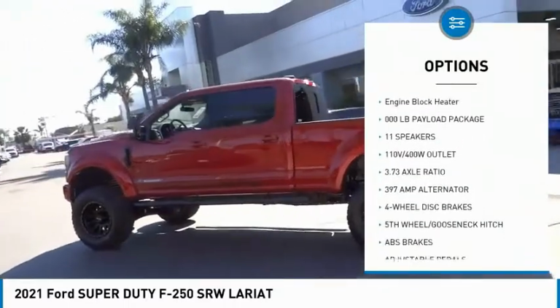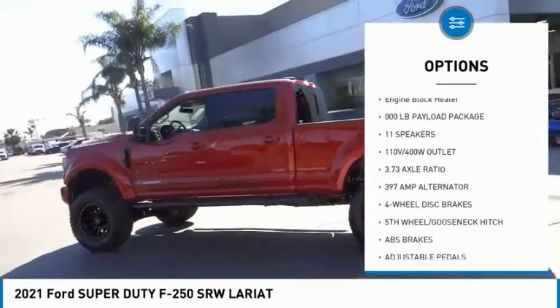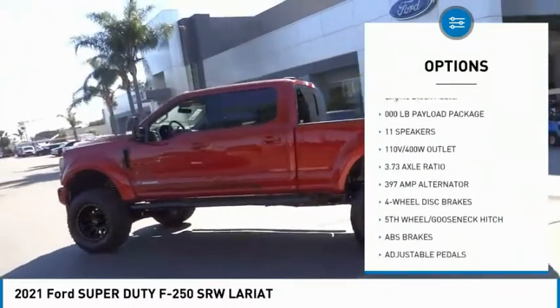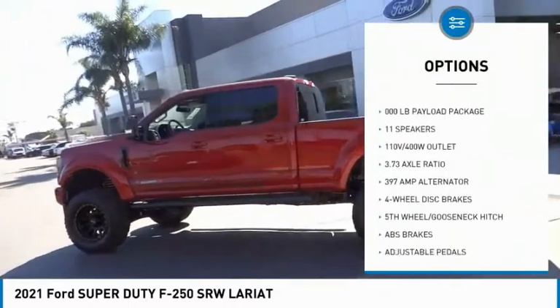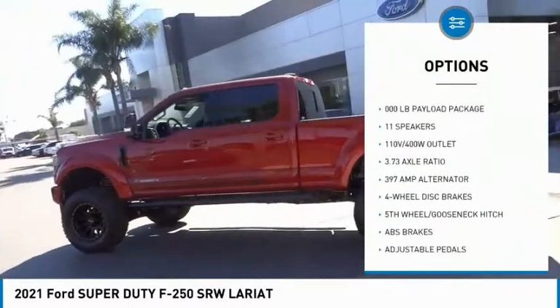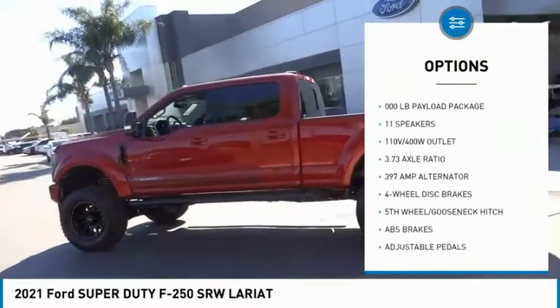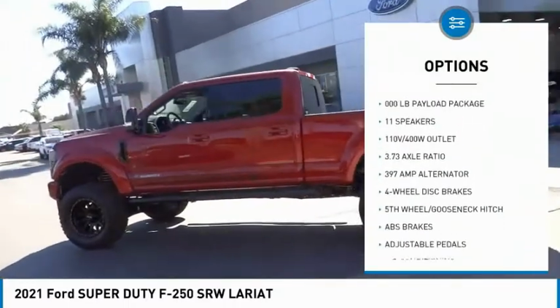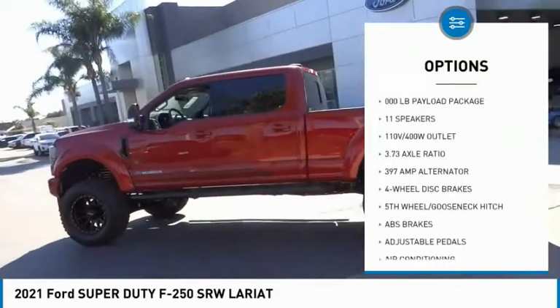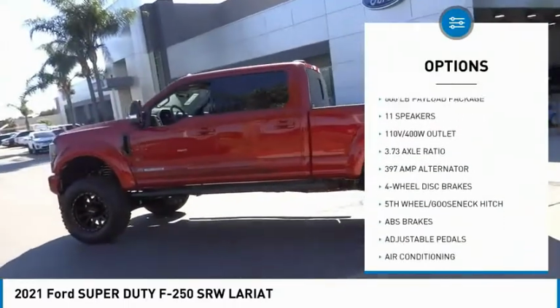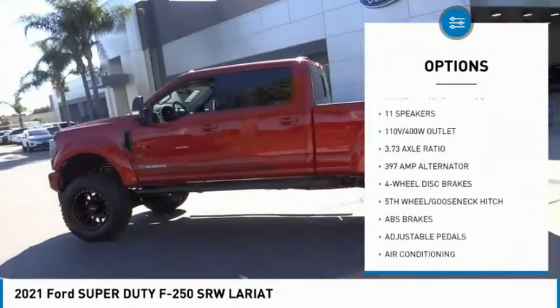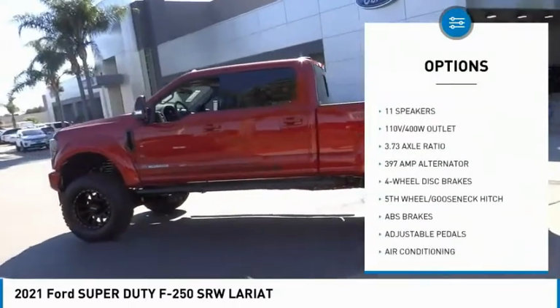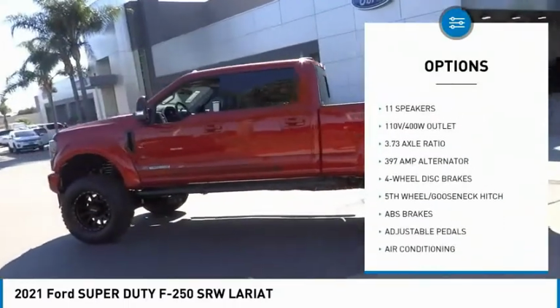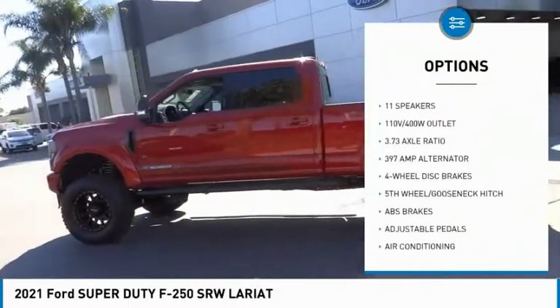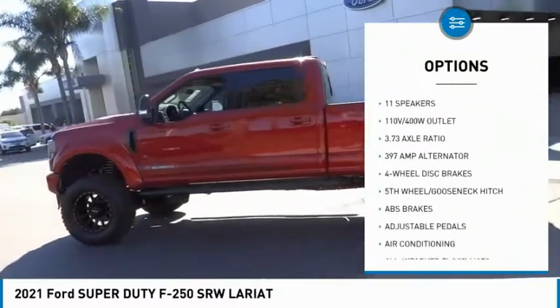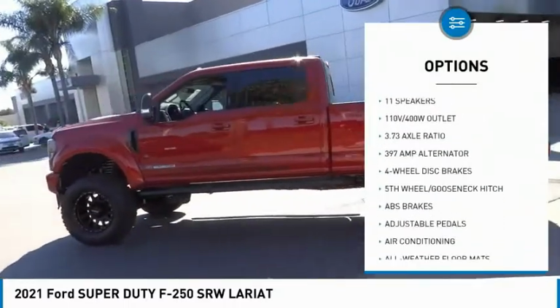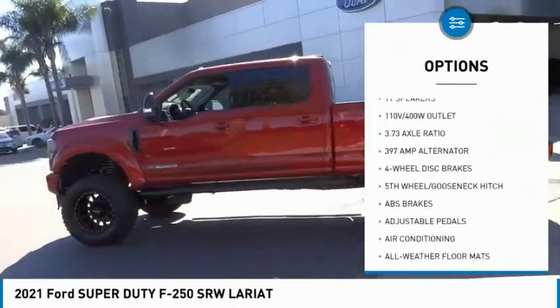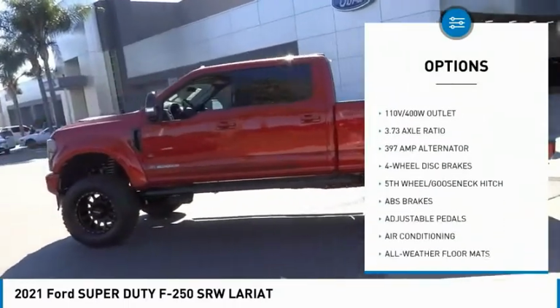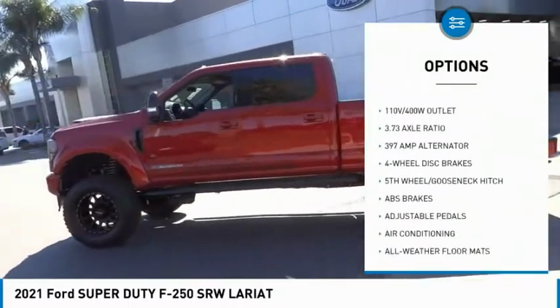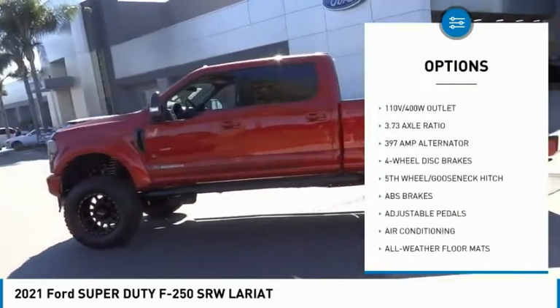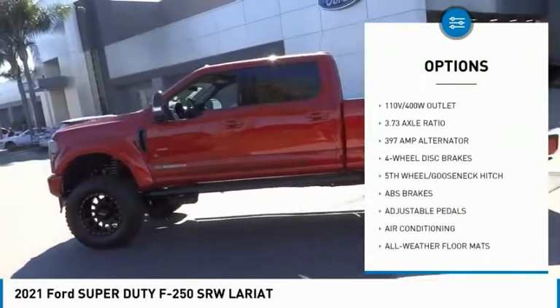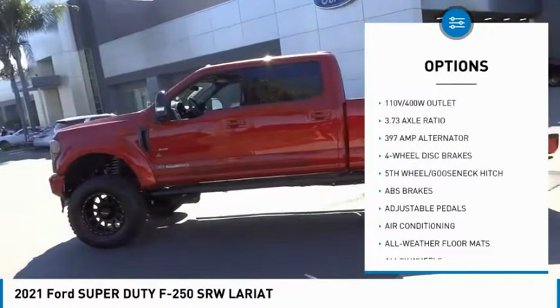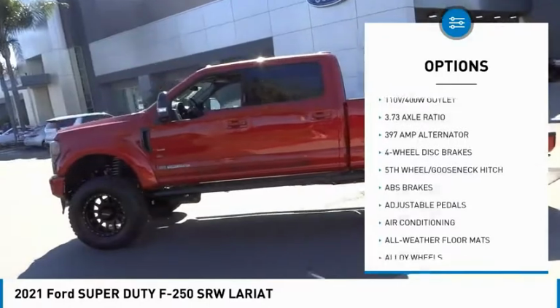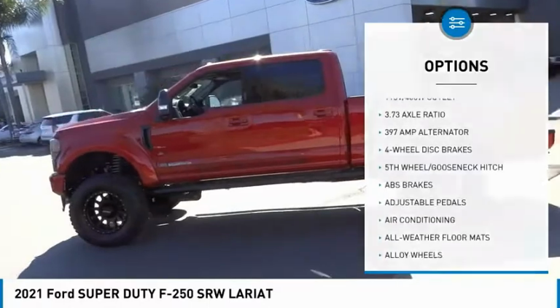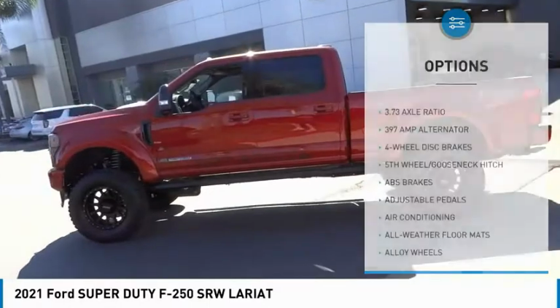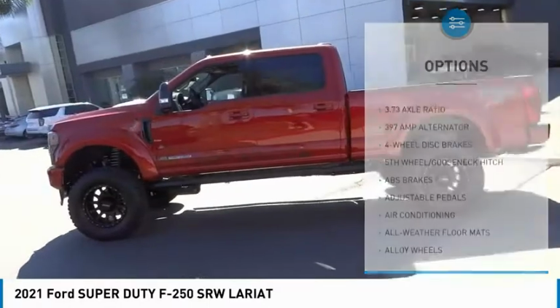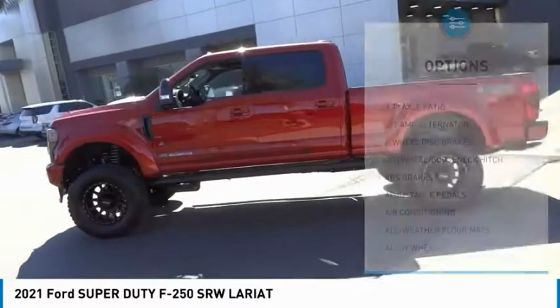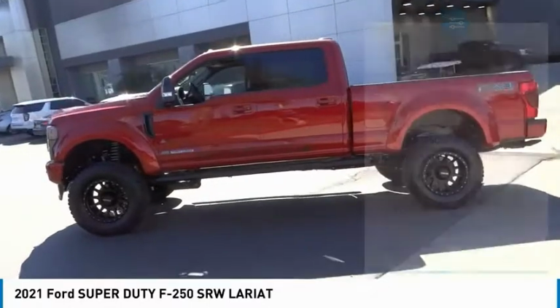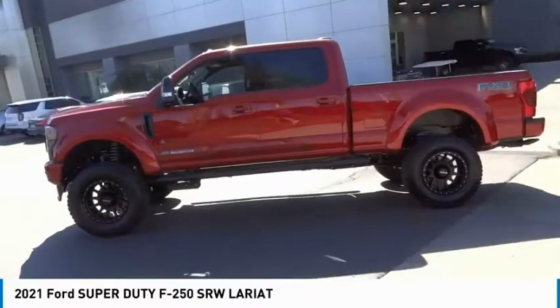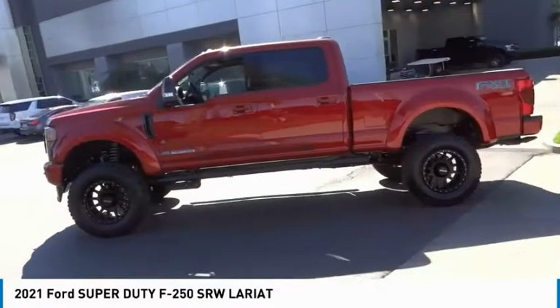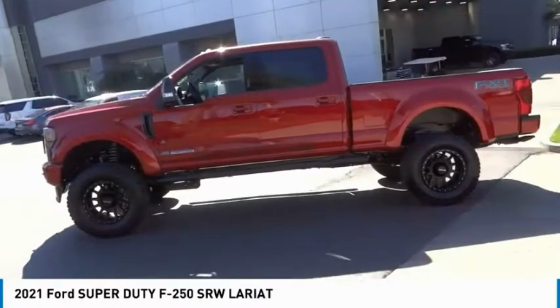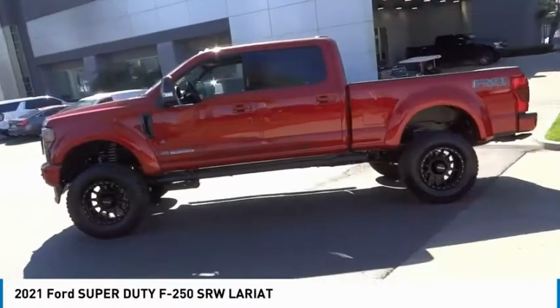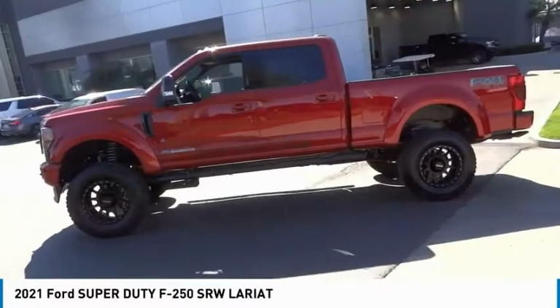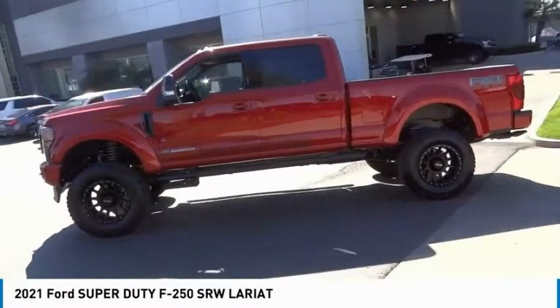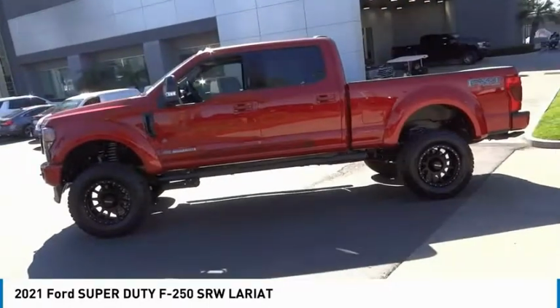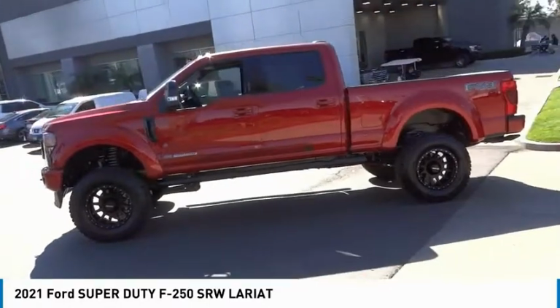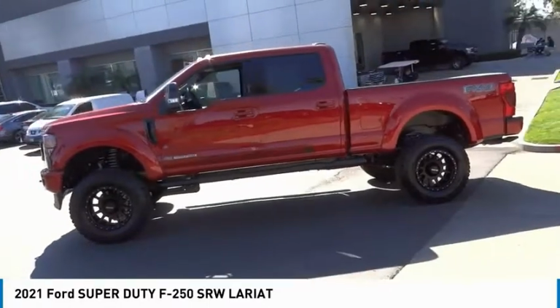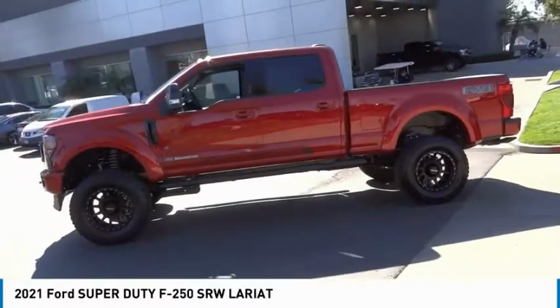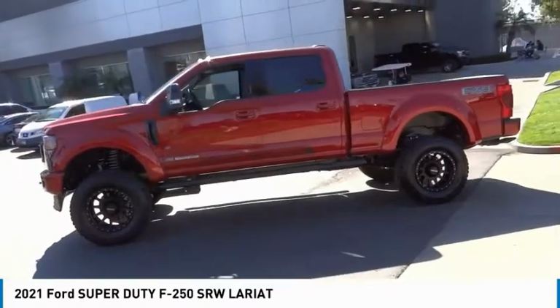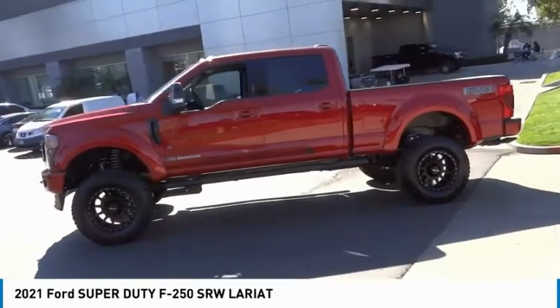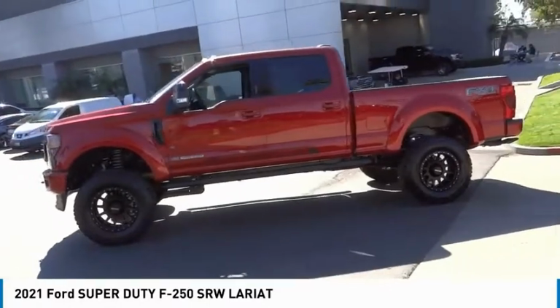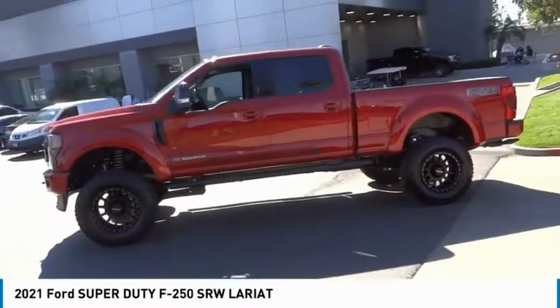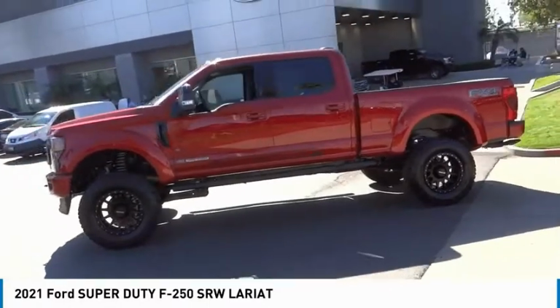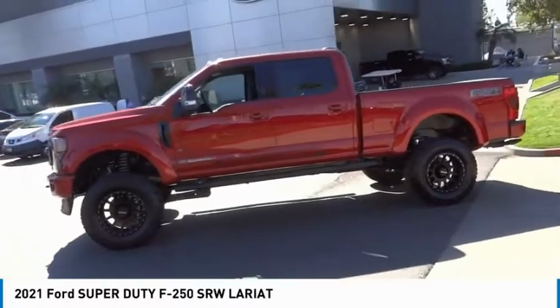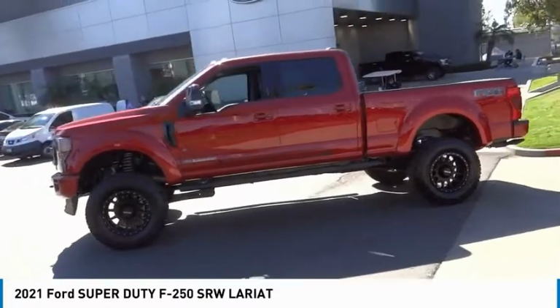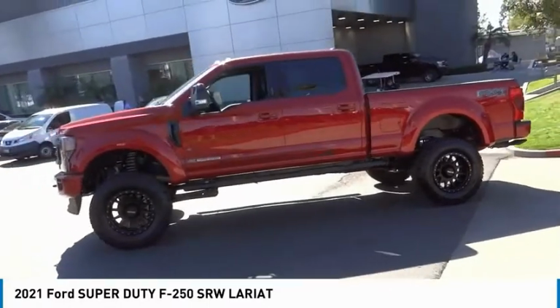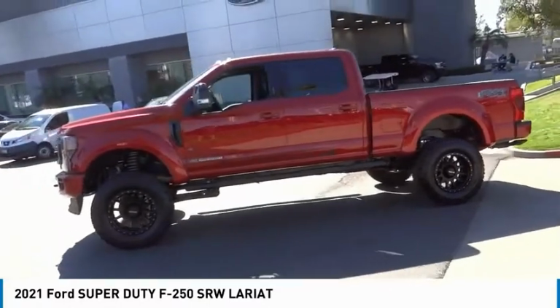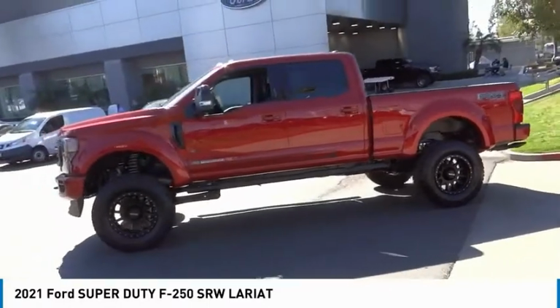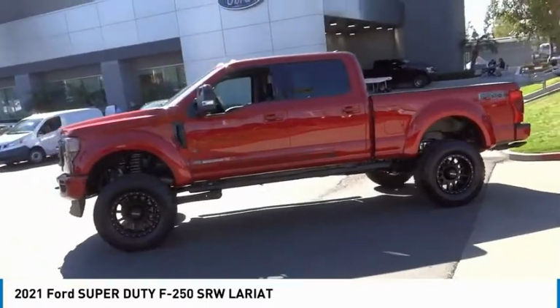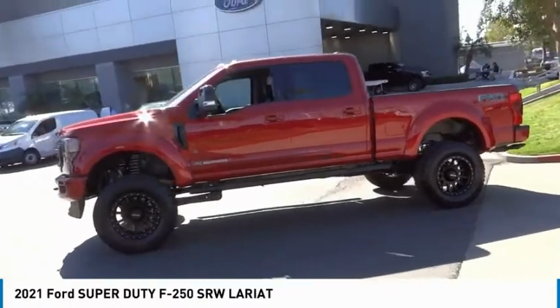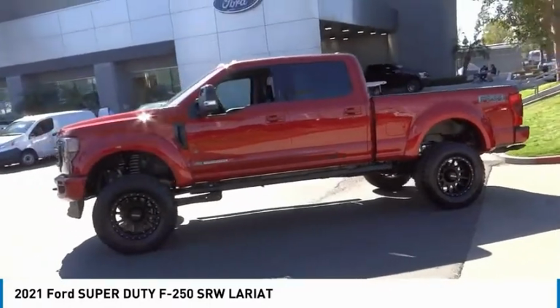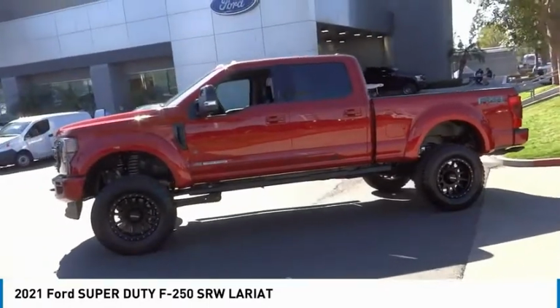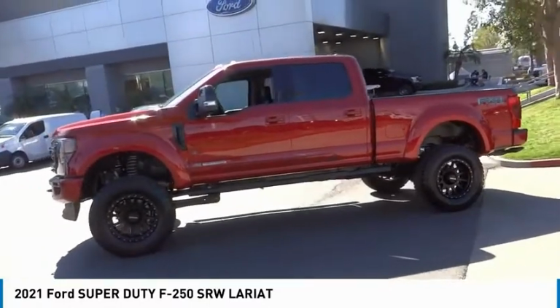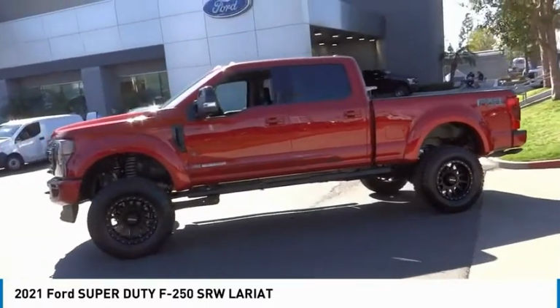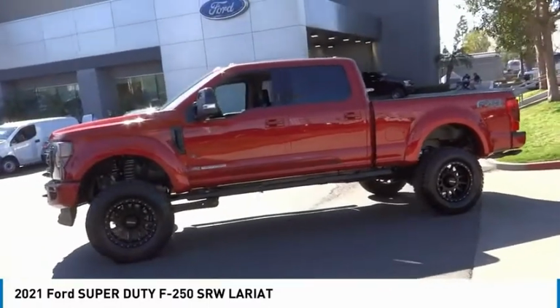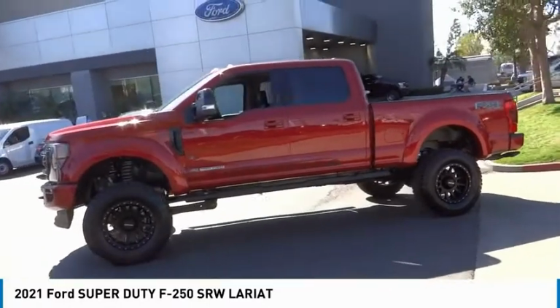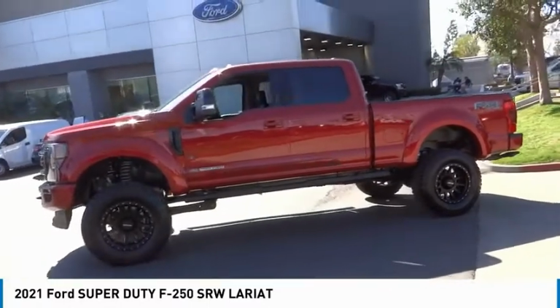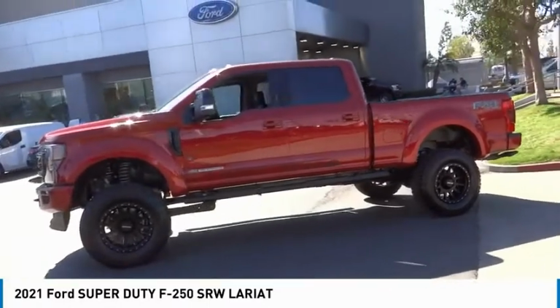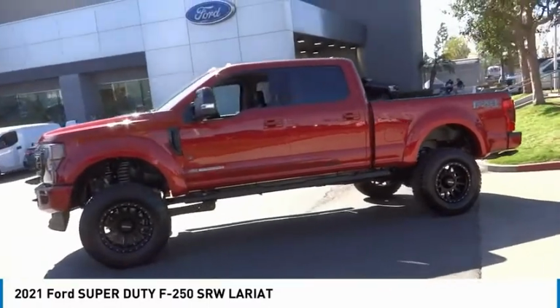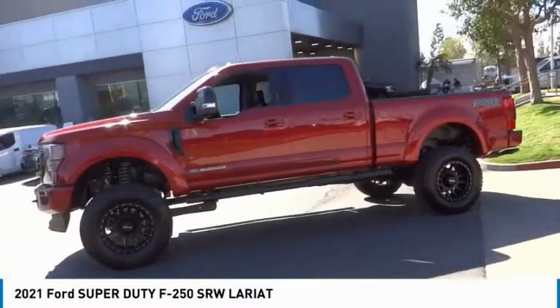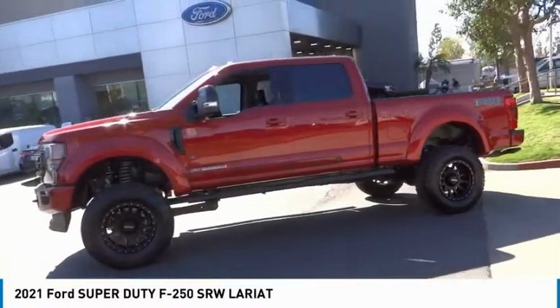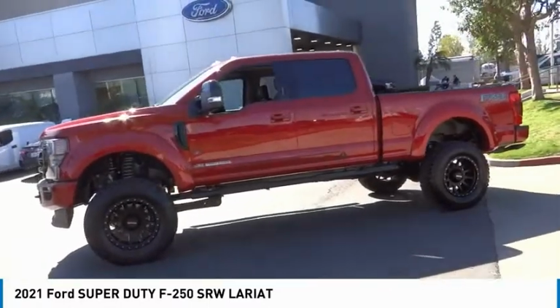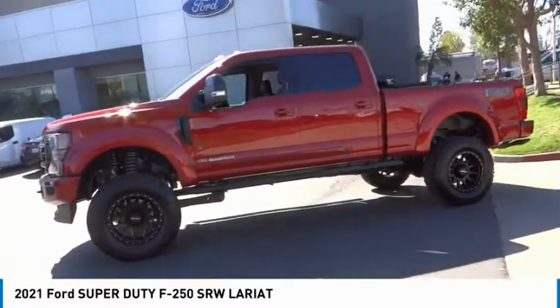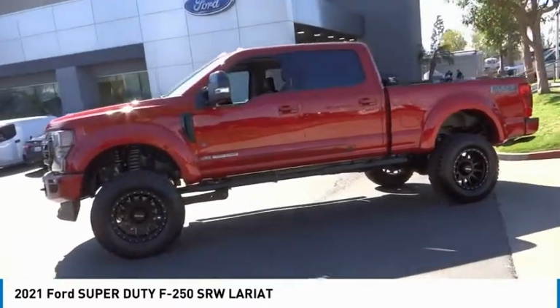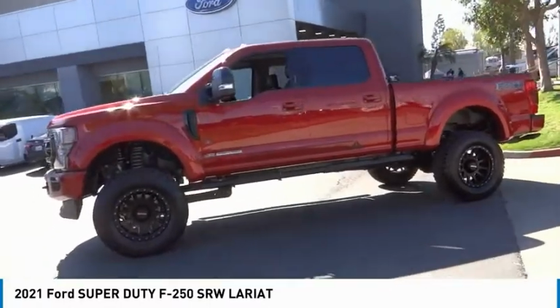Rear step bumper. Remote keyless entry. Fog lights. Four-wheel disc brakes. Engine block heater.